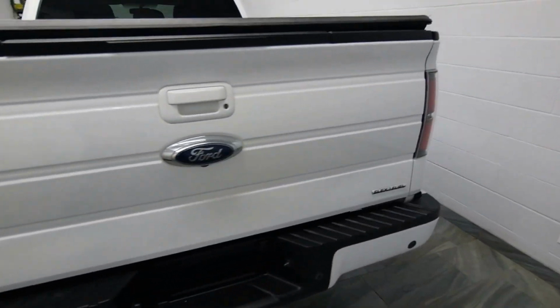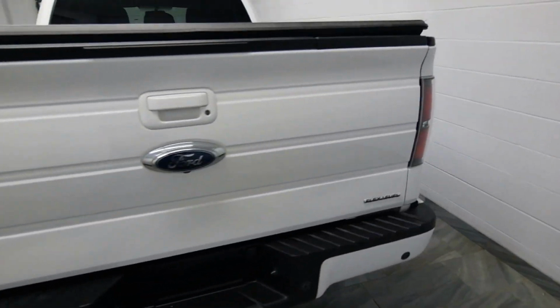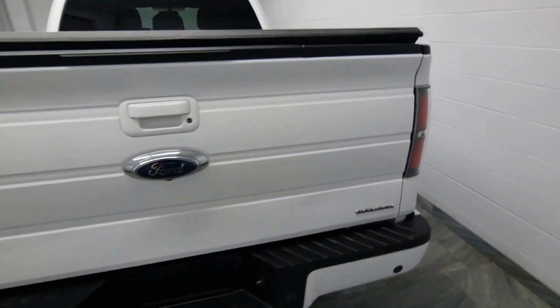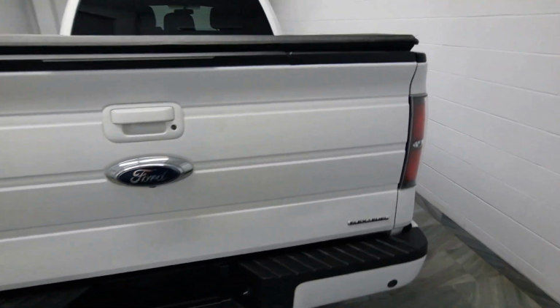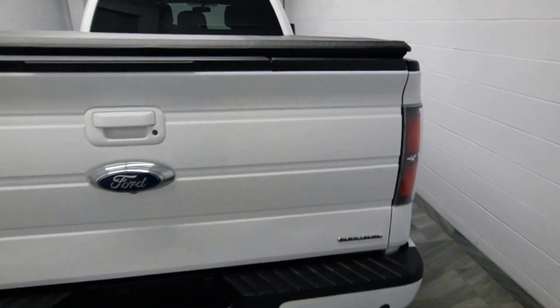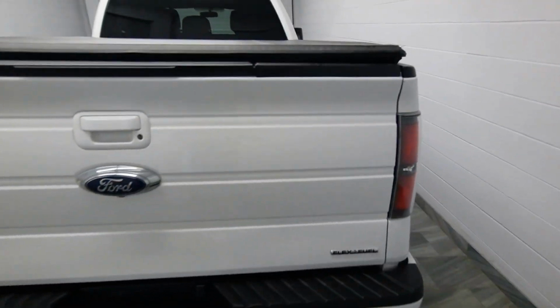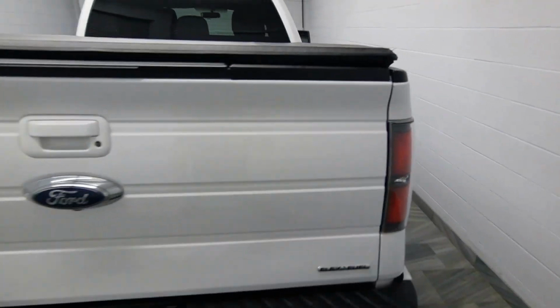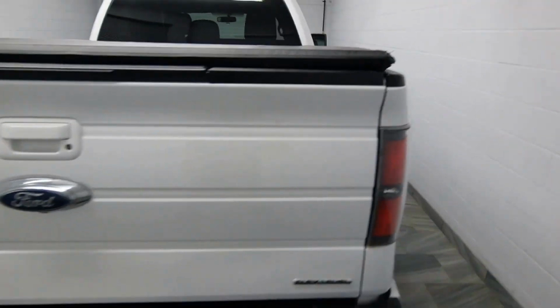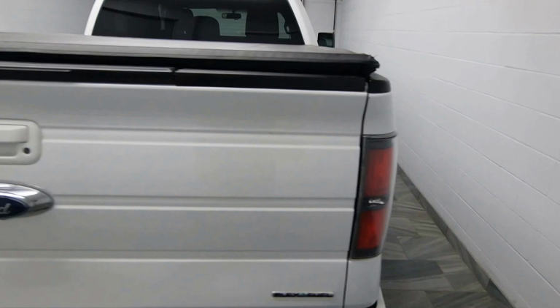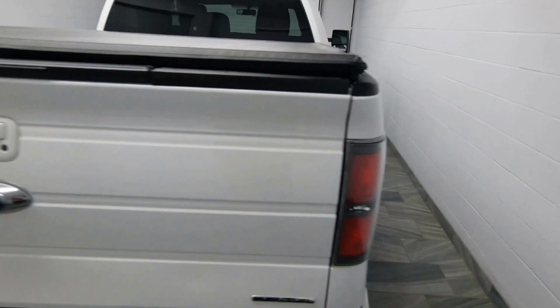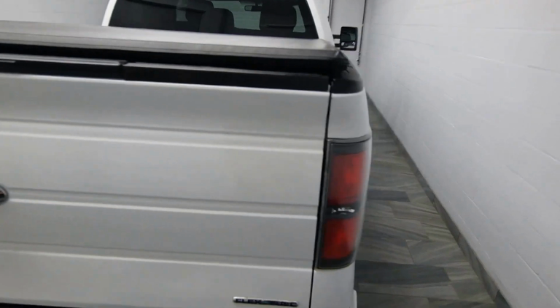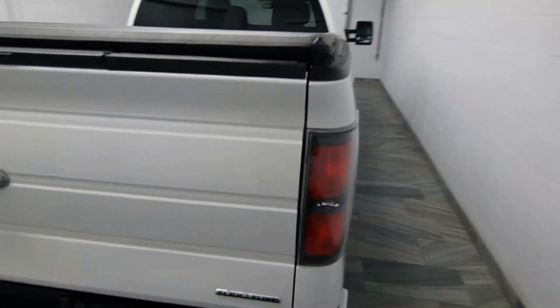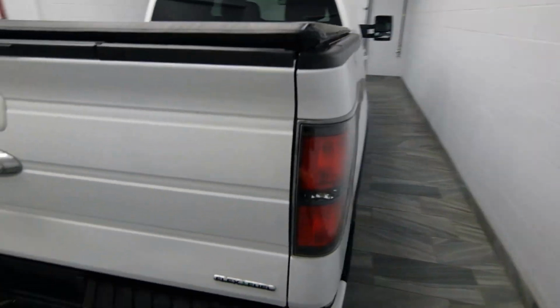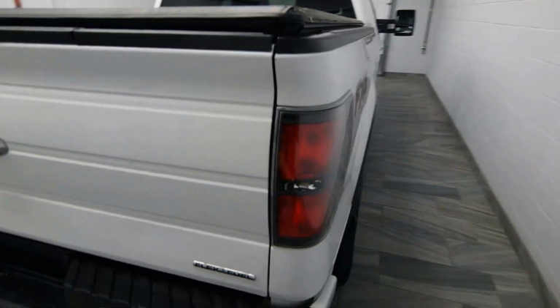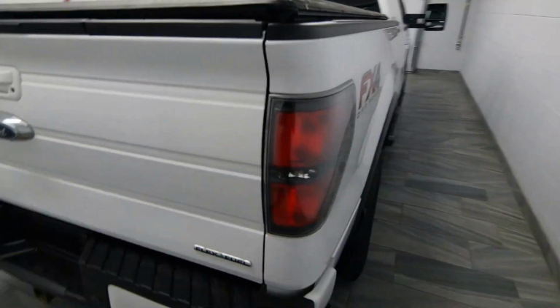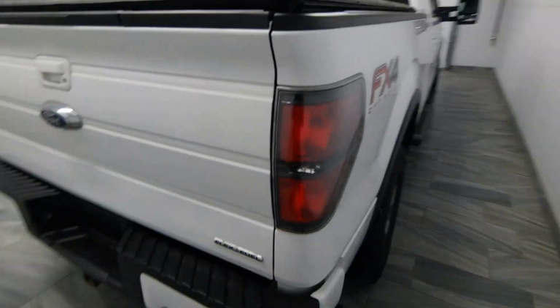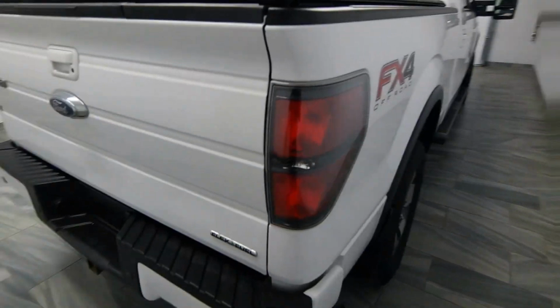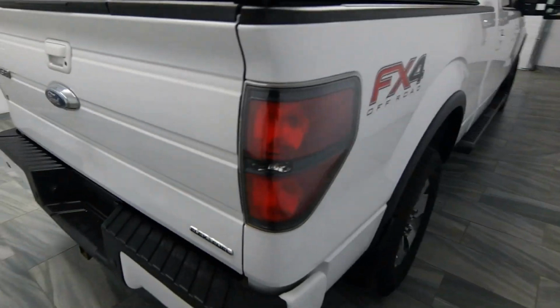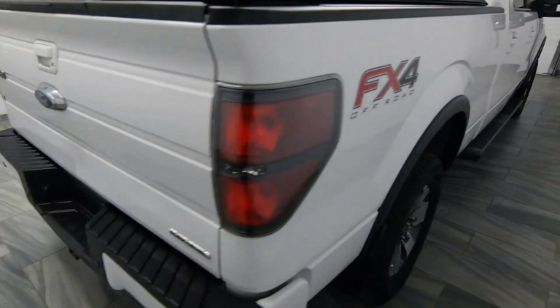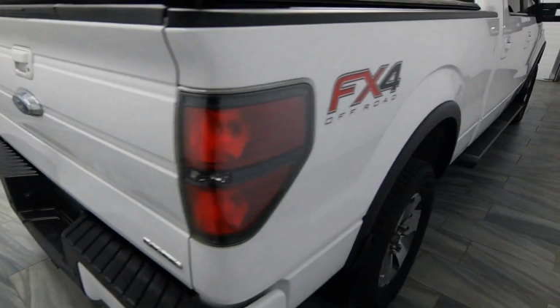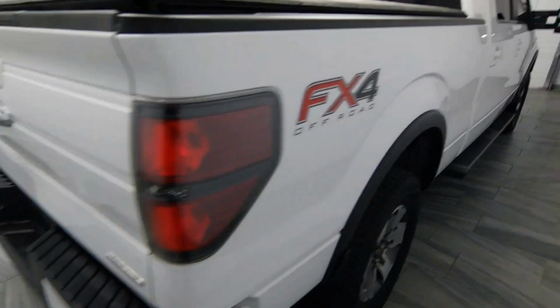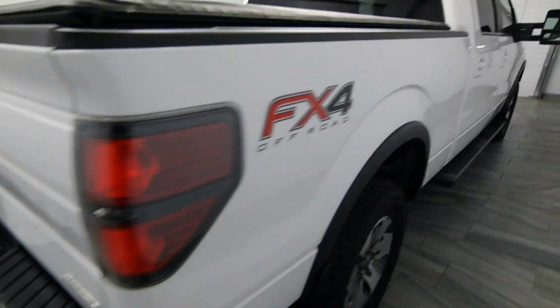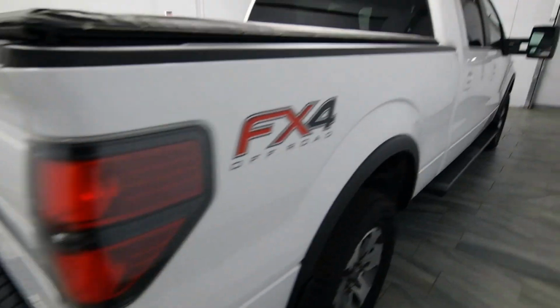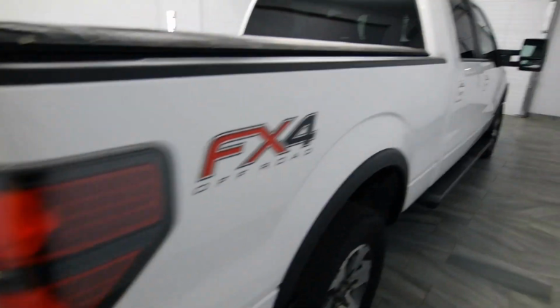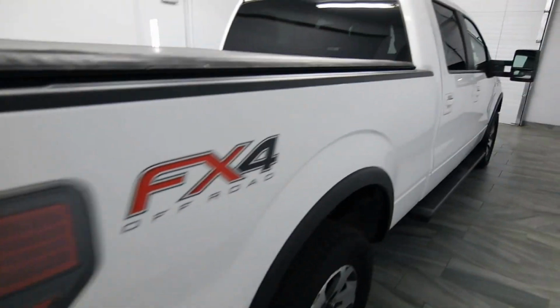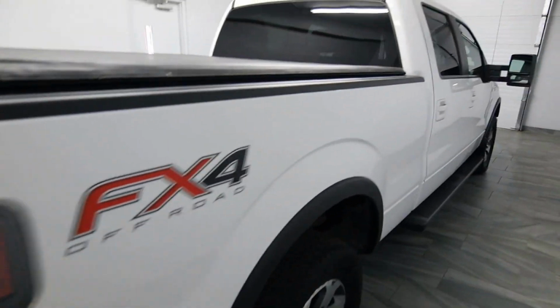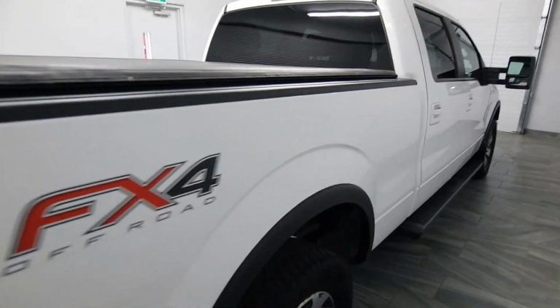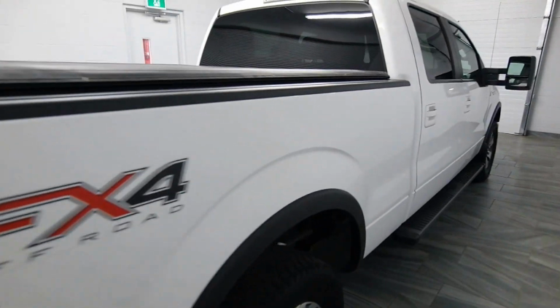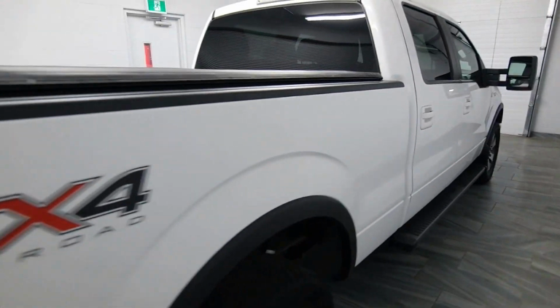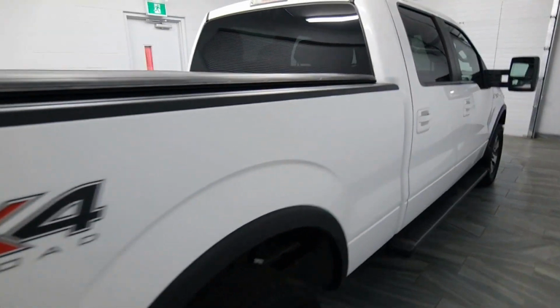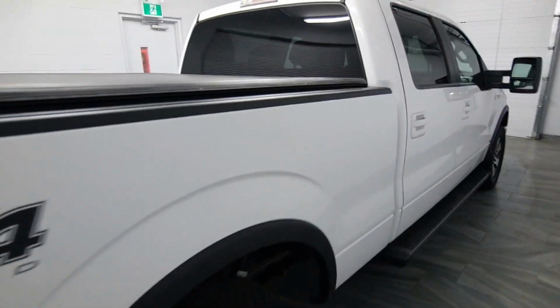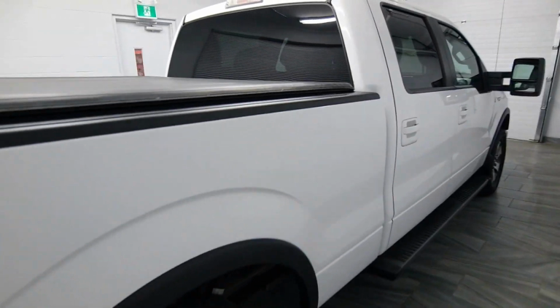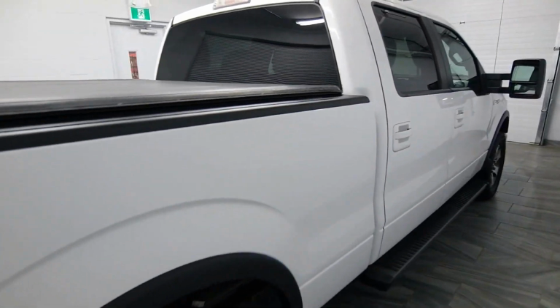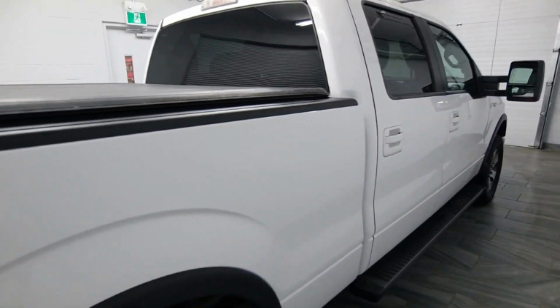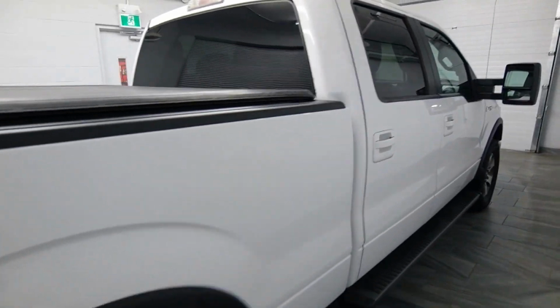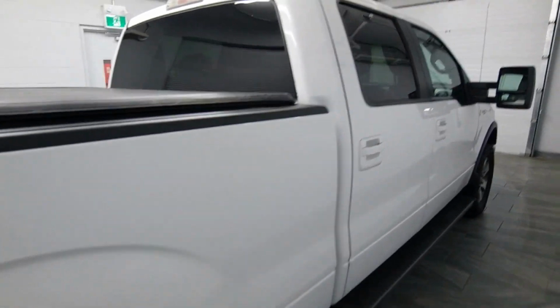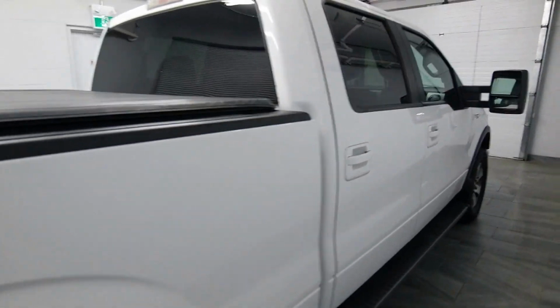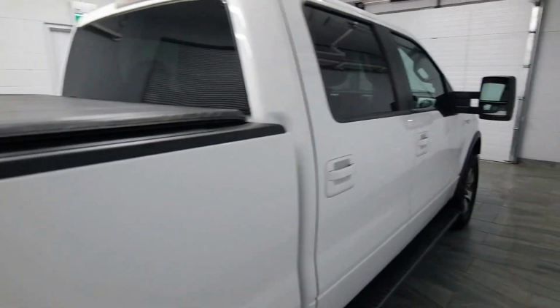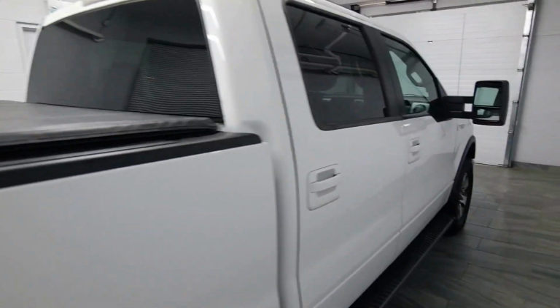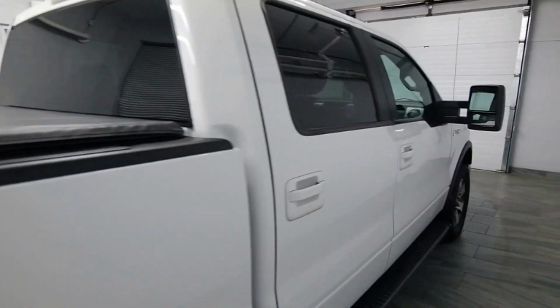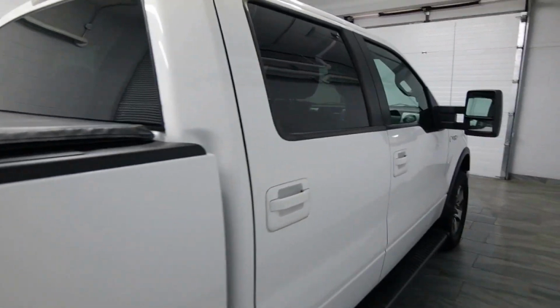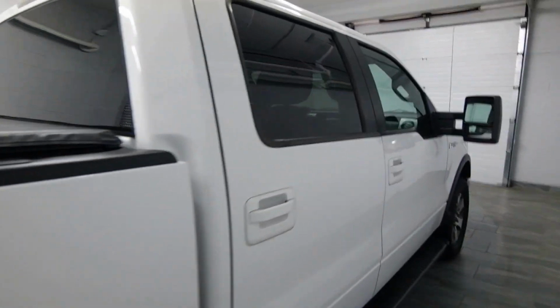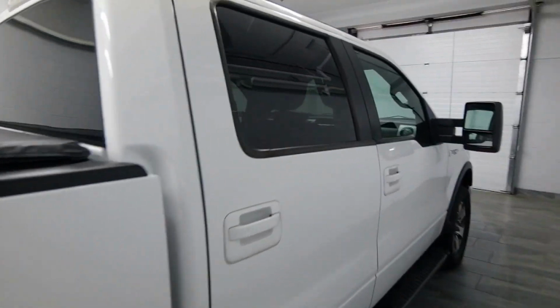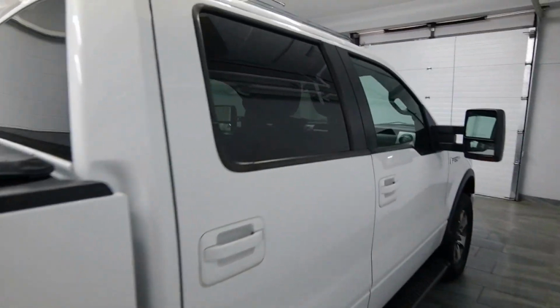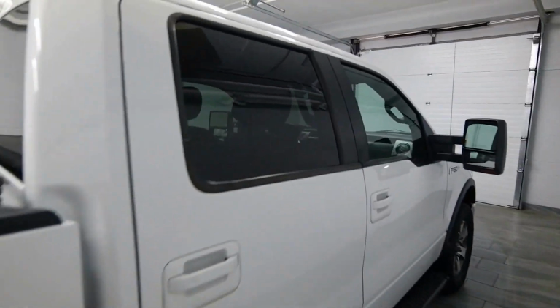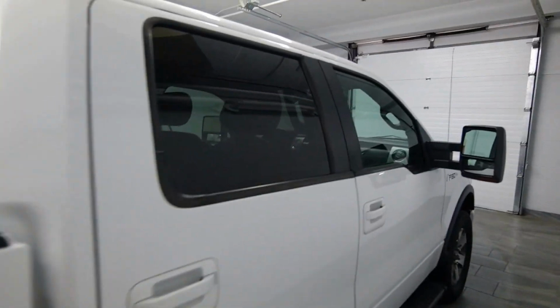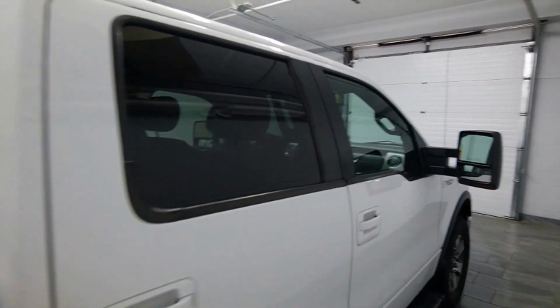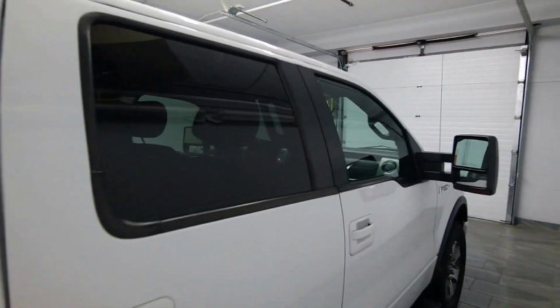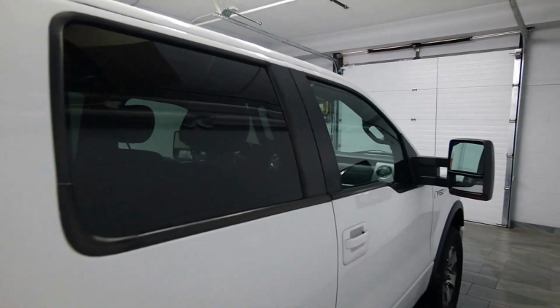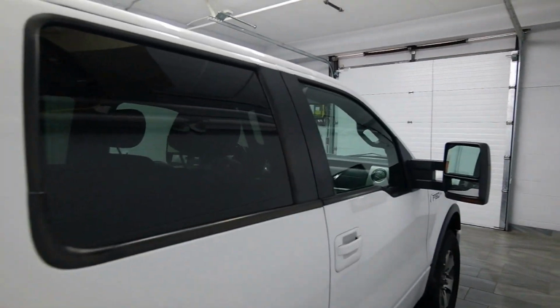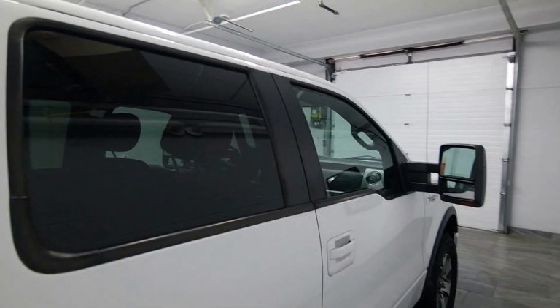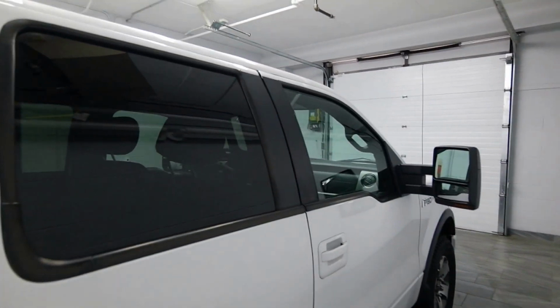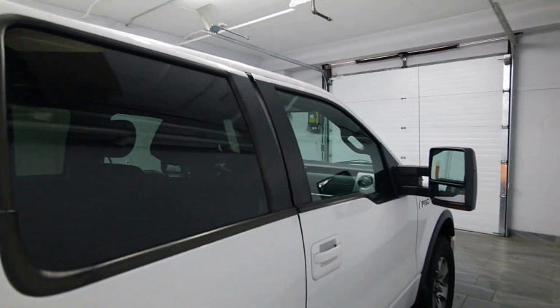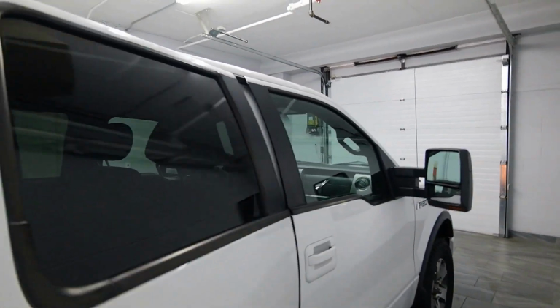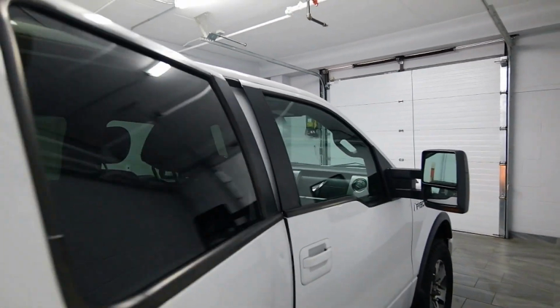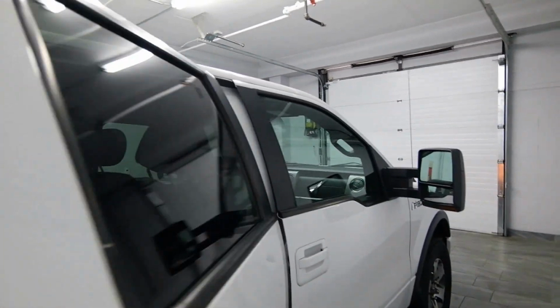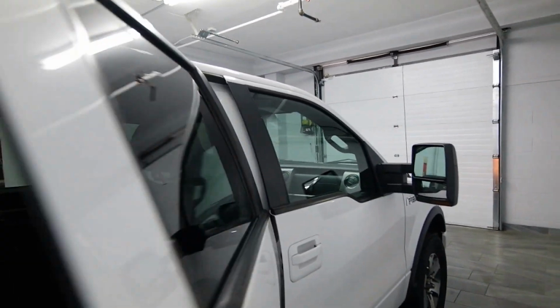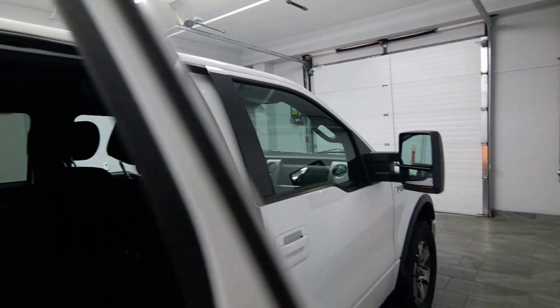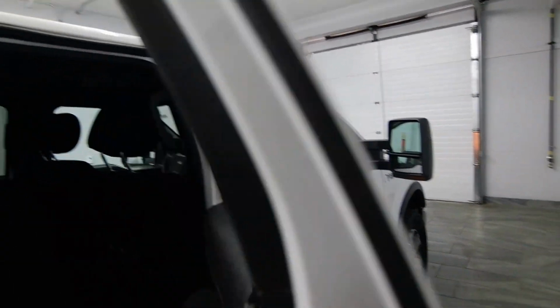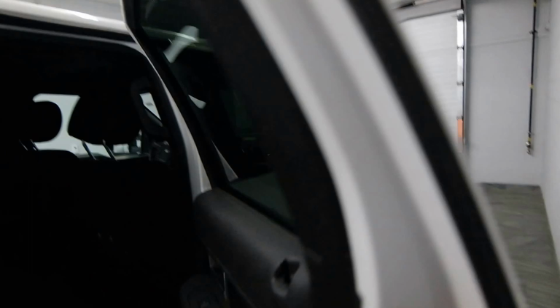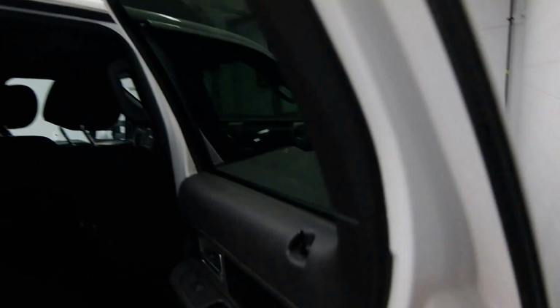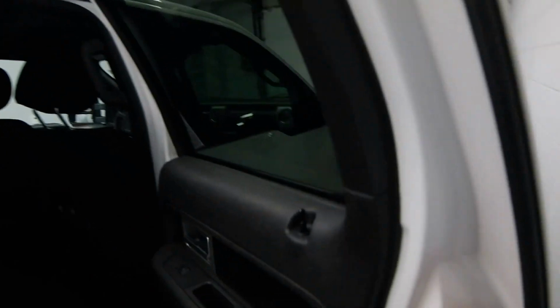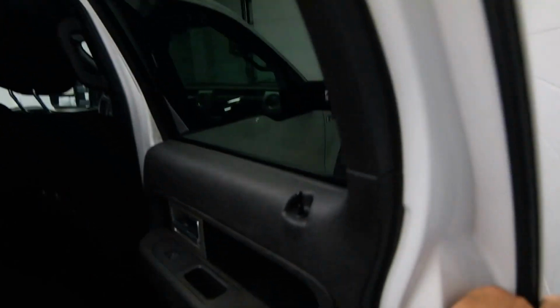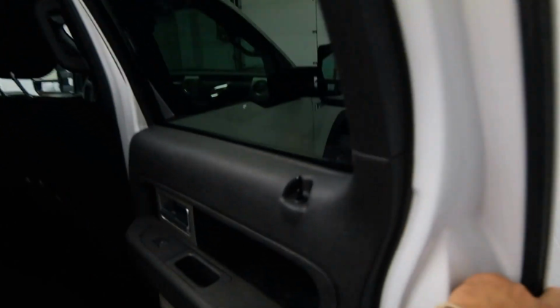We have a soft tonneau cover, parking sensors, tow package, bed liner, and tinted windows.